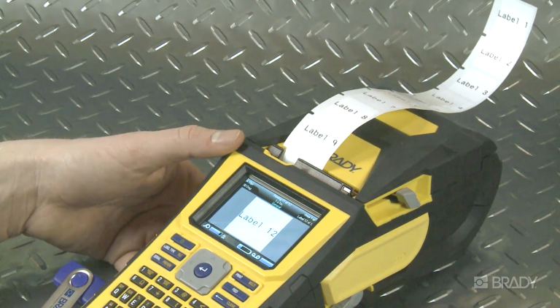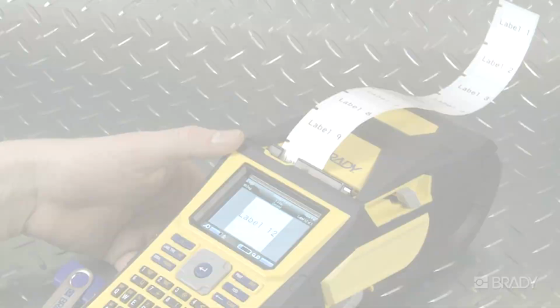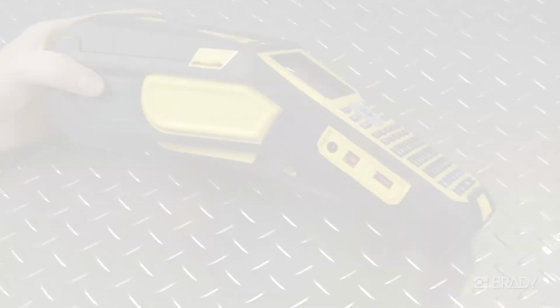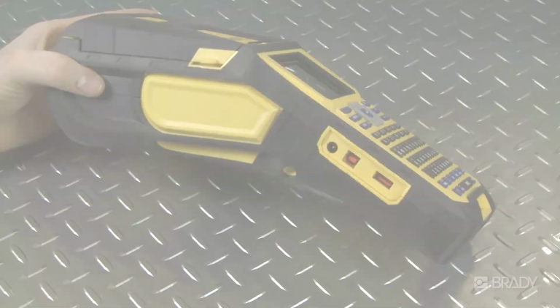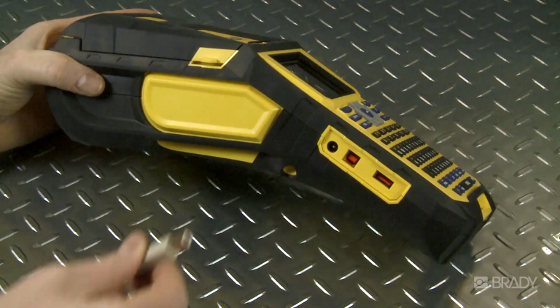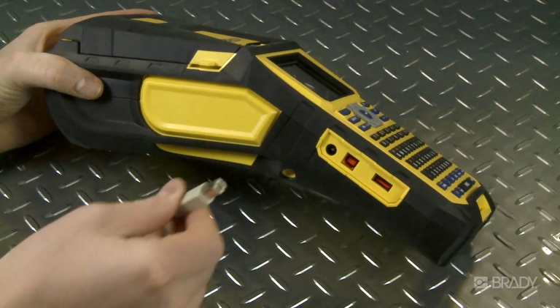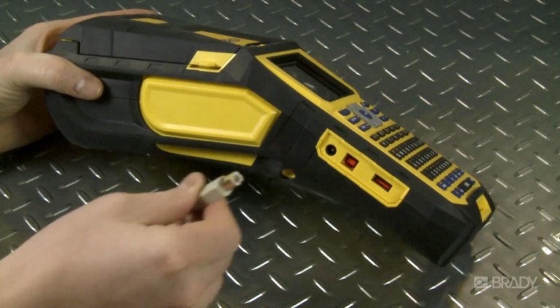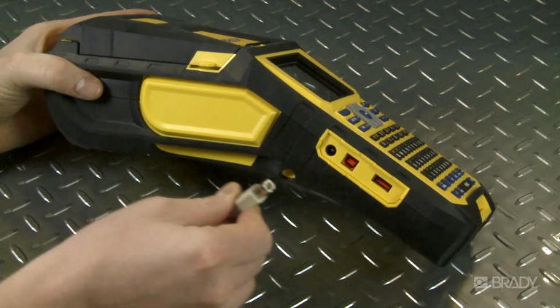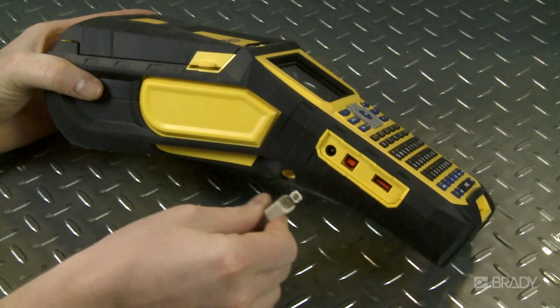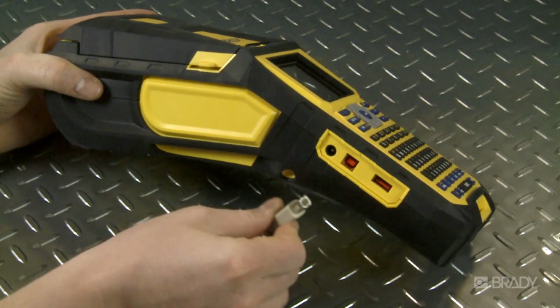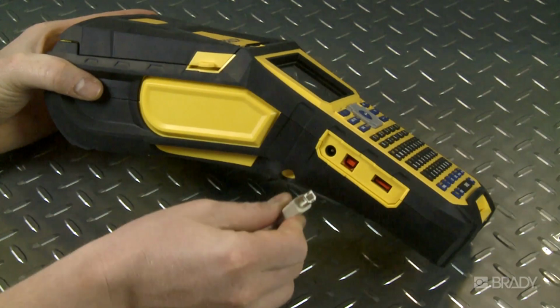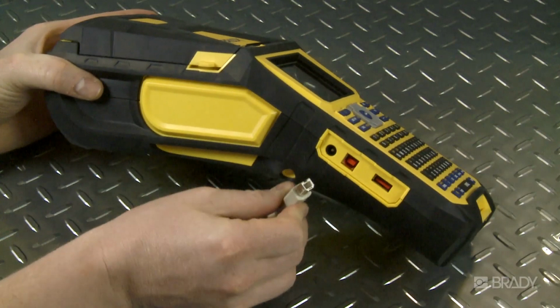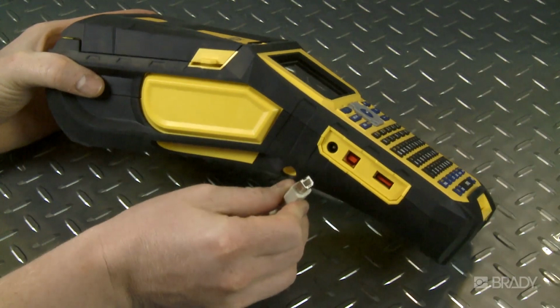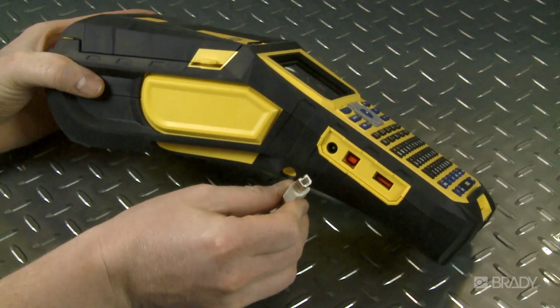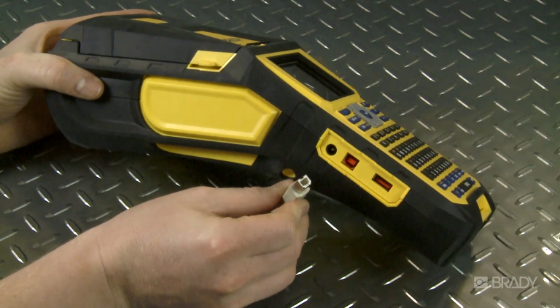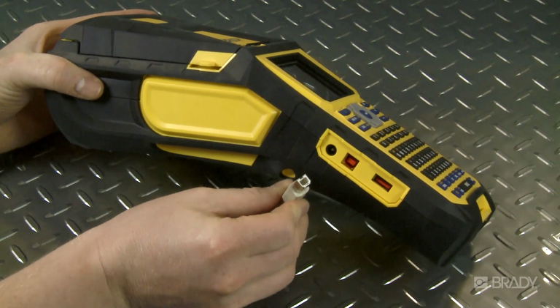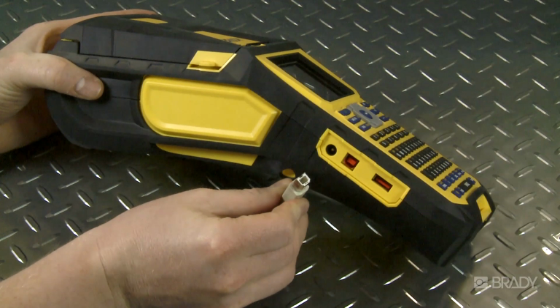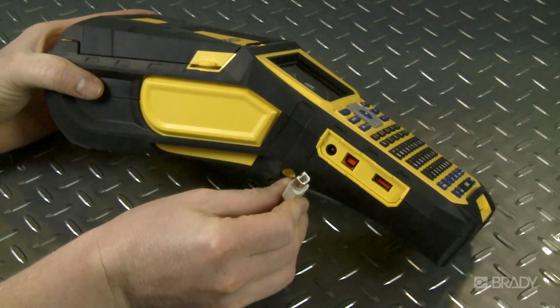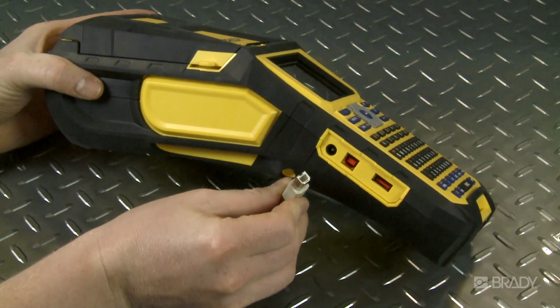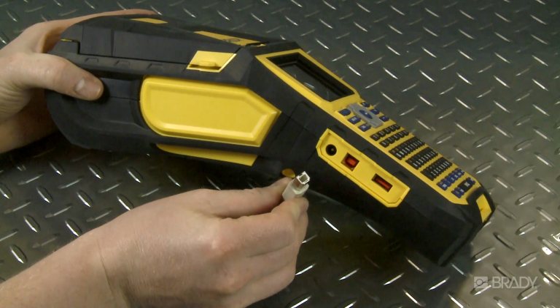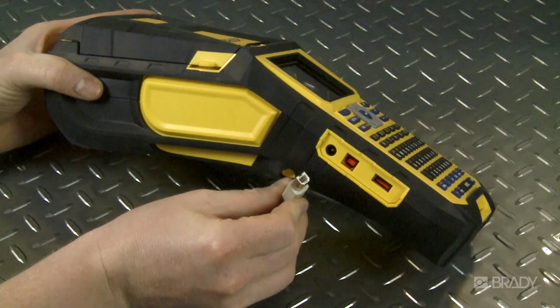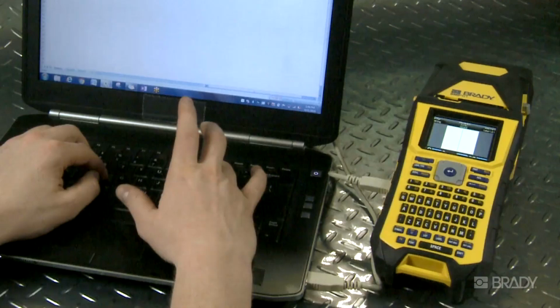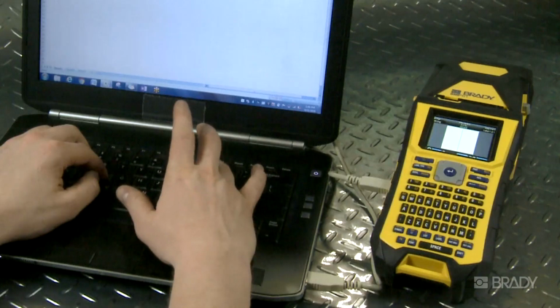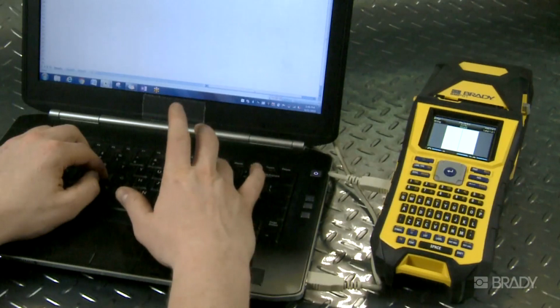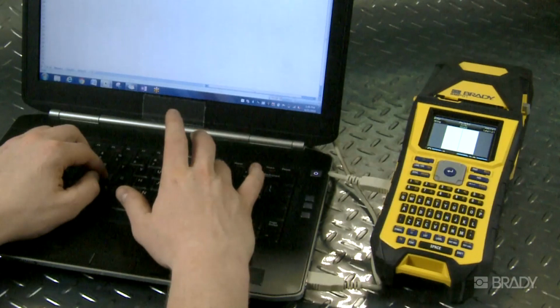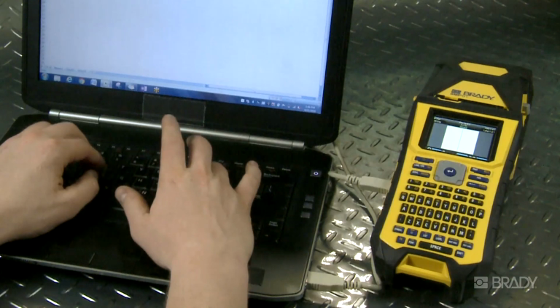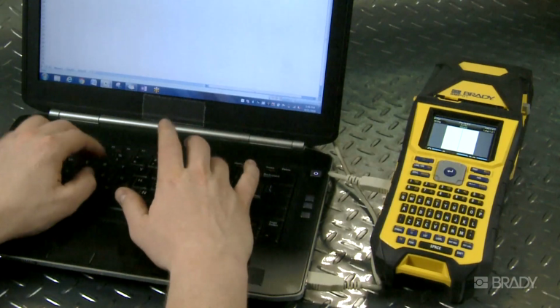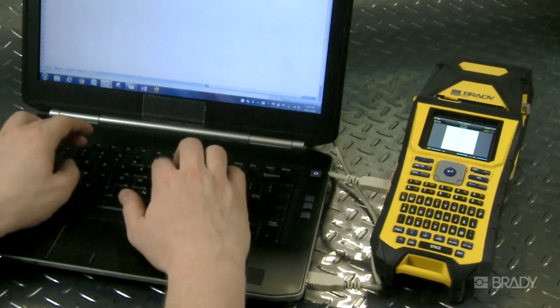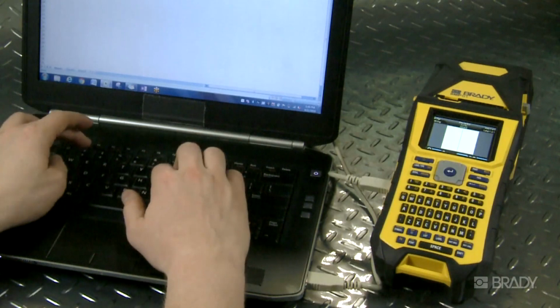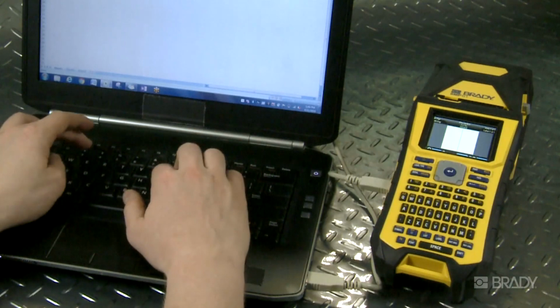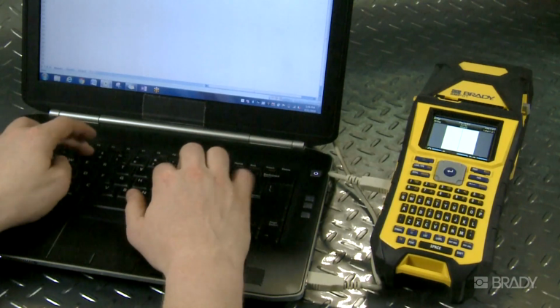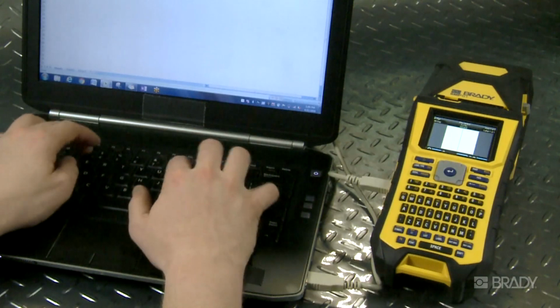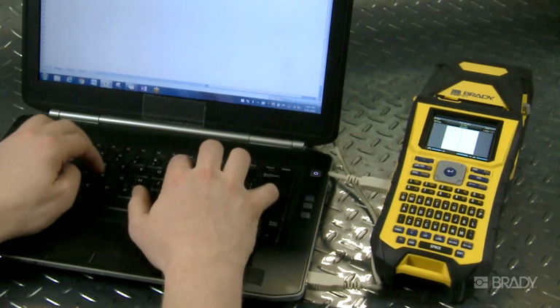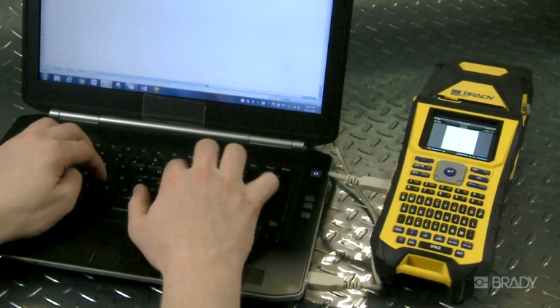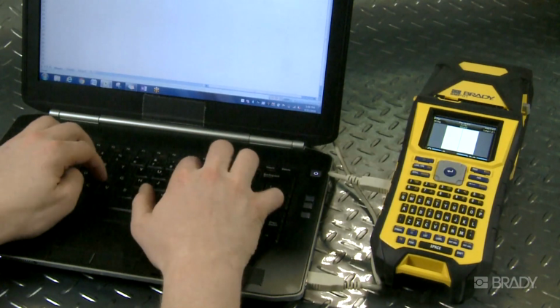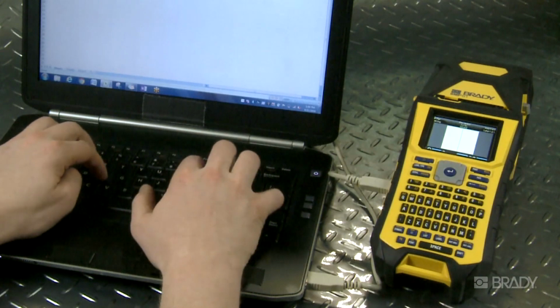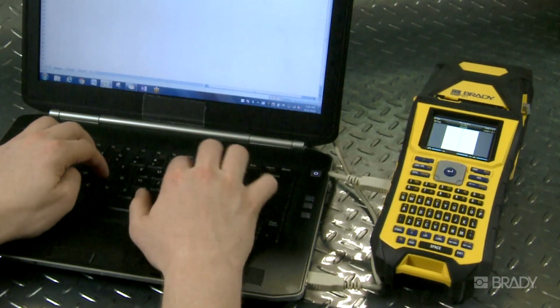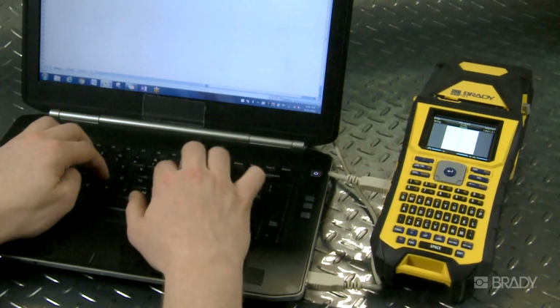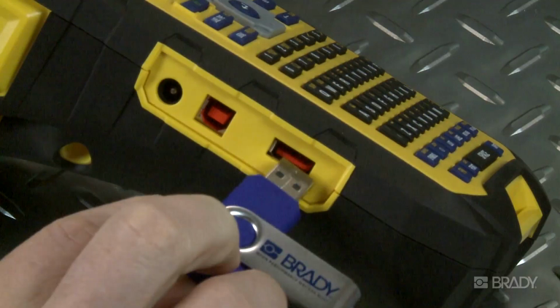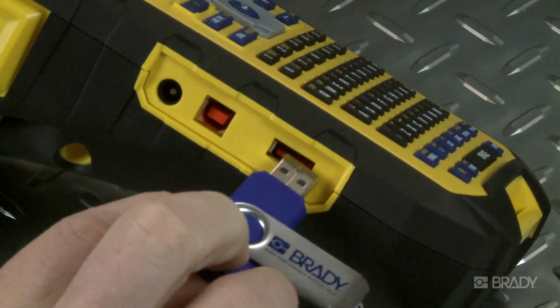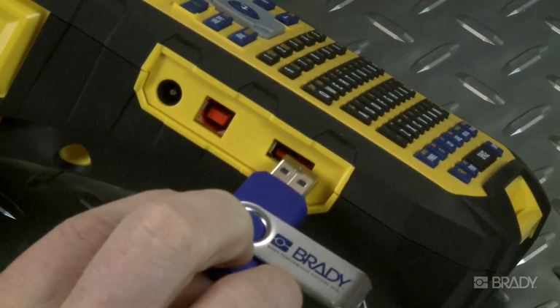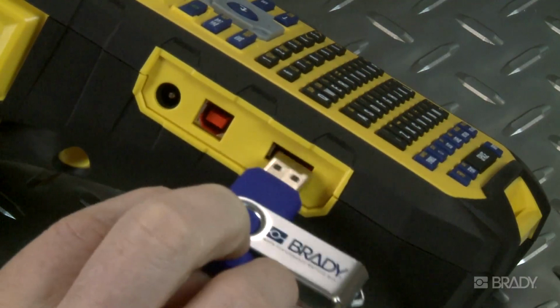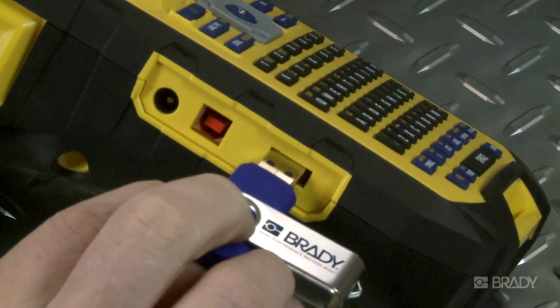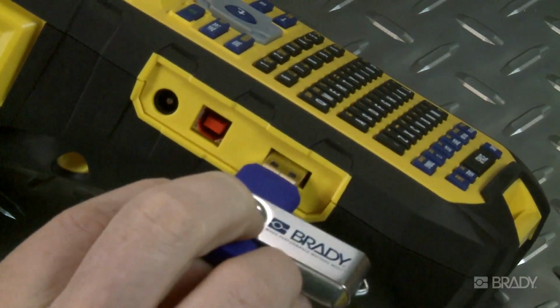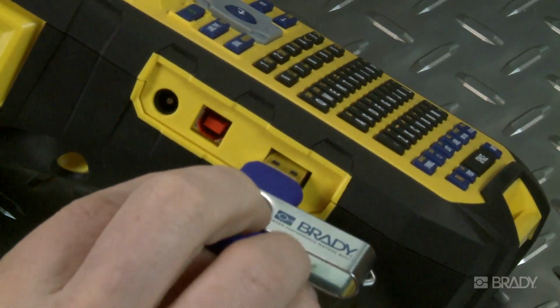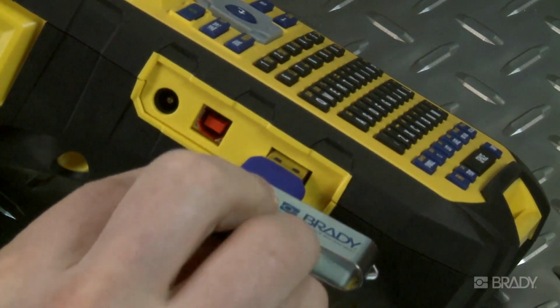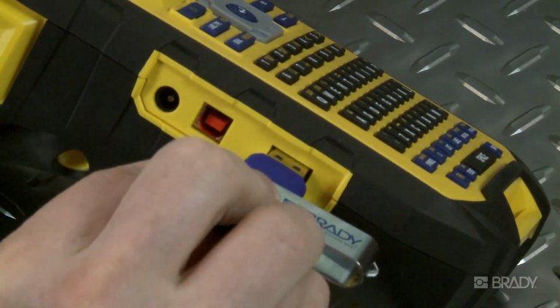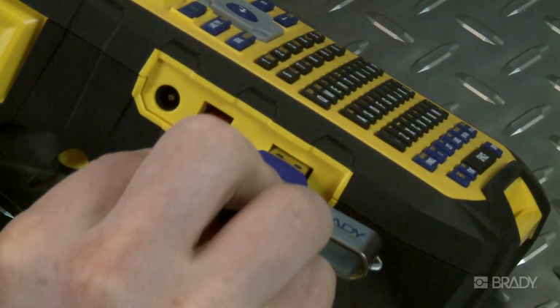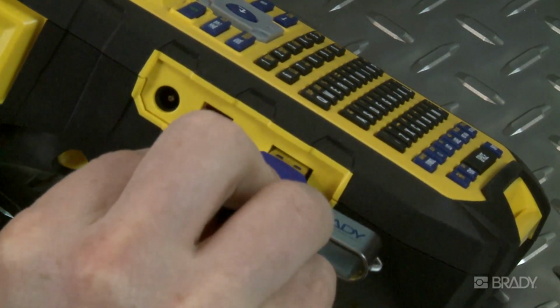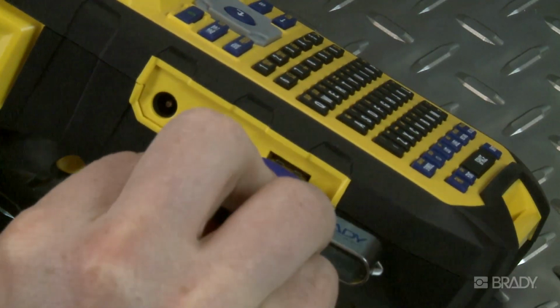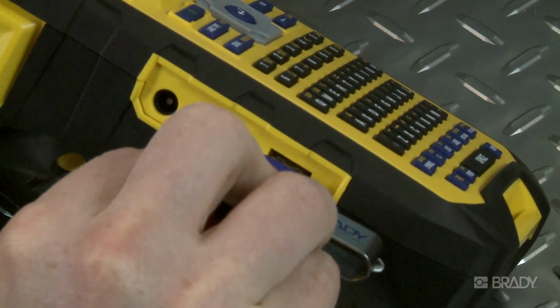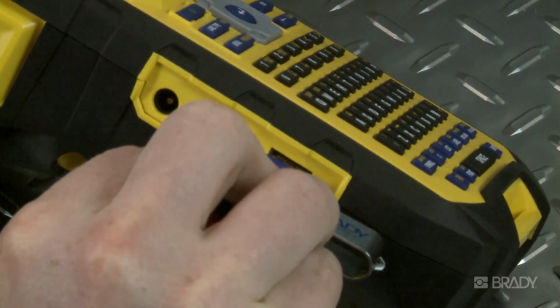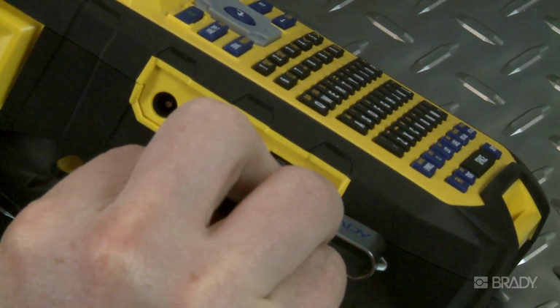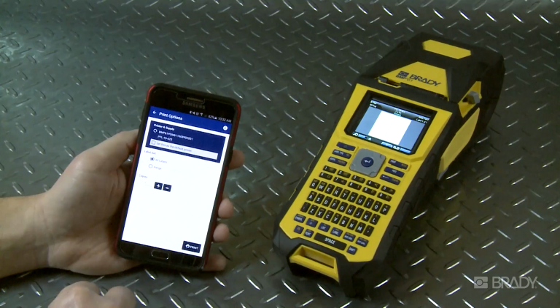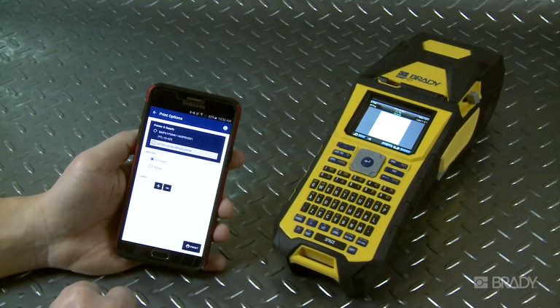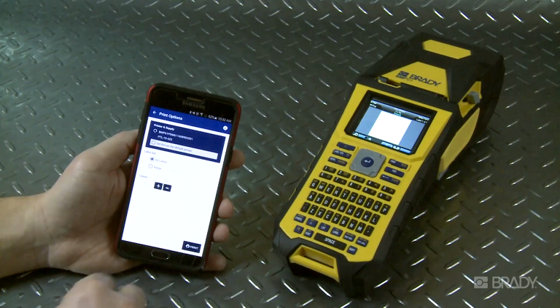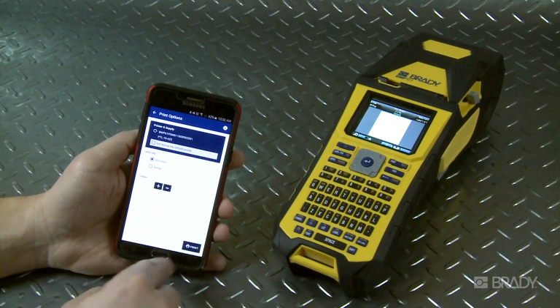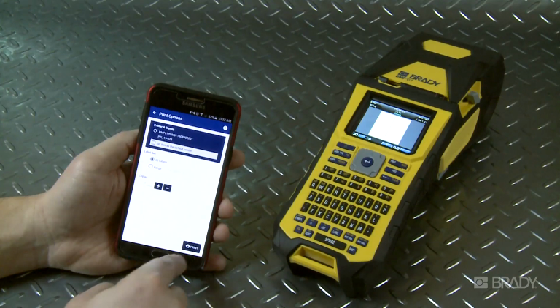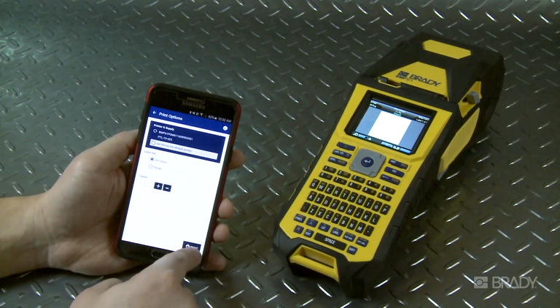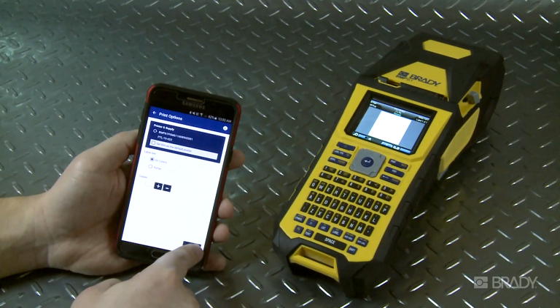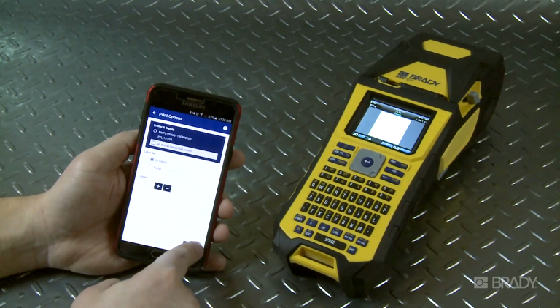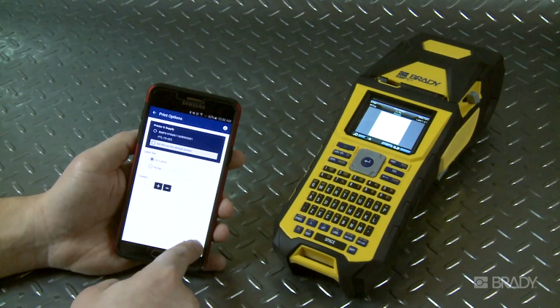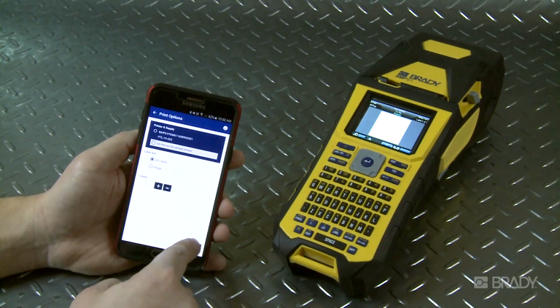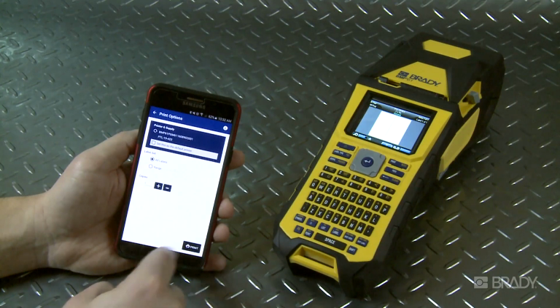The BMP61 offers connectivity through USB 2.0, USB flash drive, and Wi-Fi.